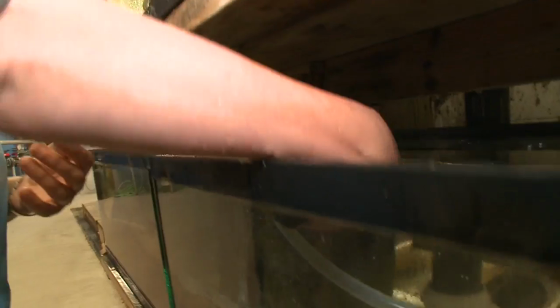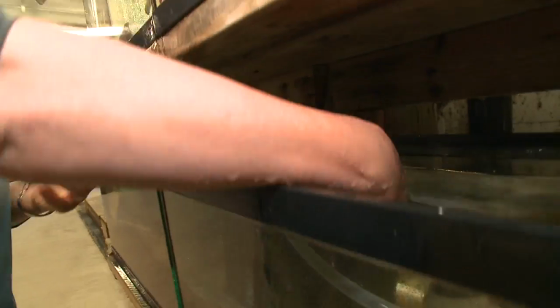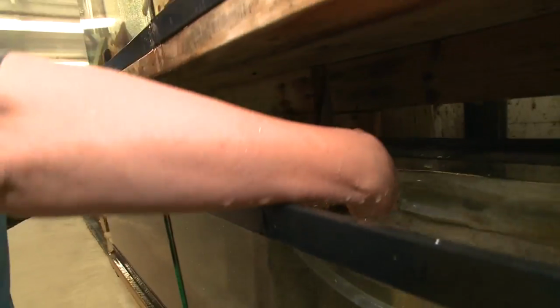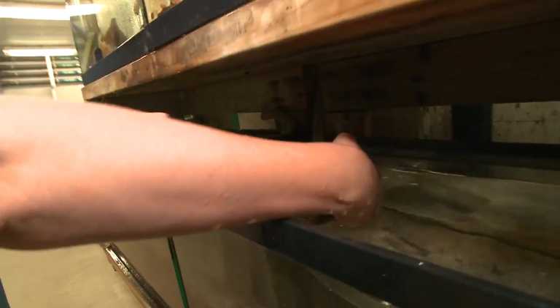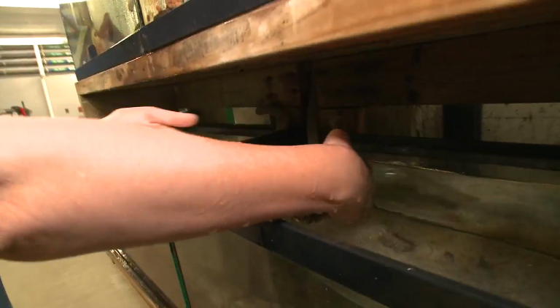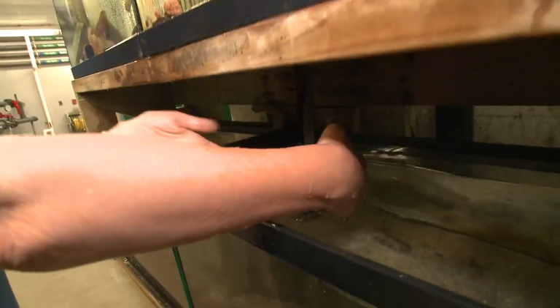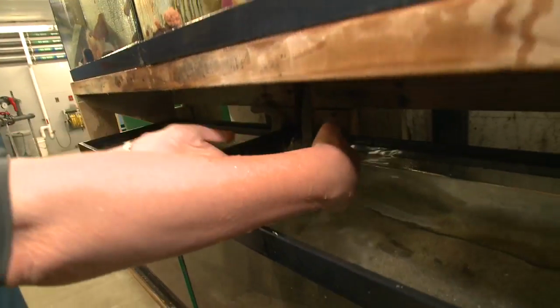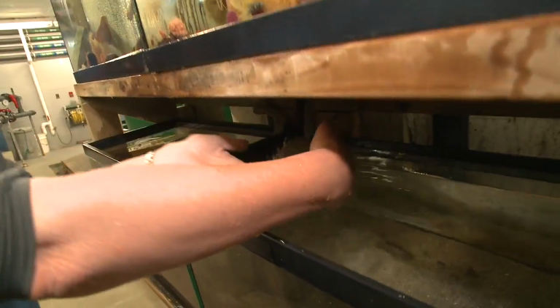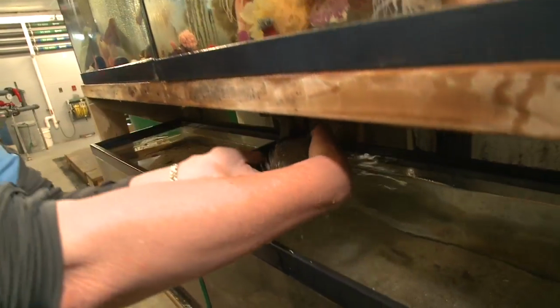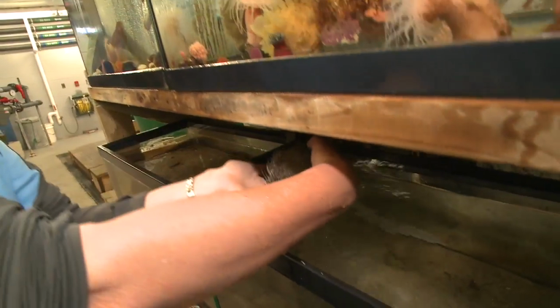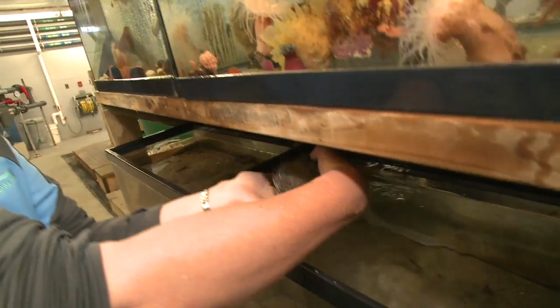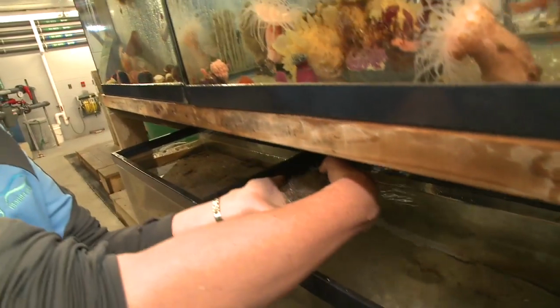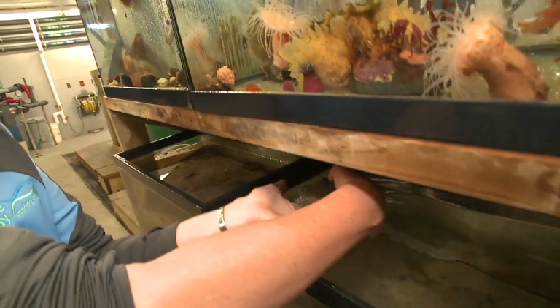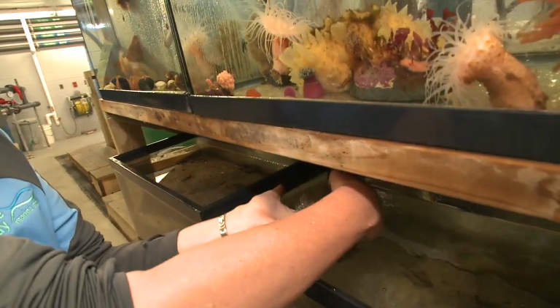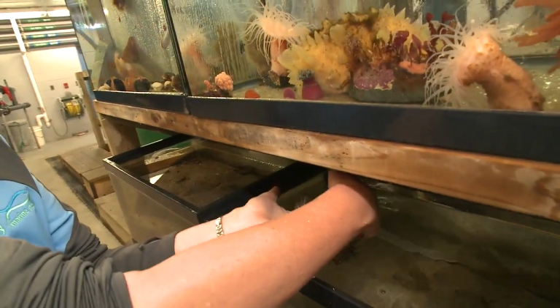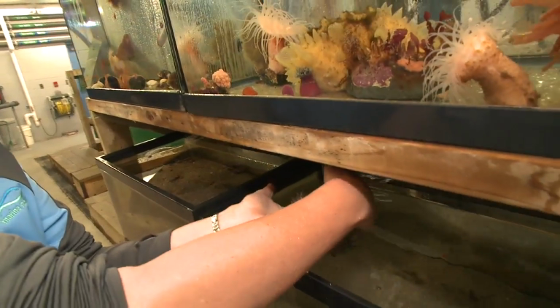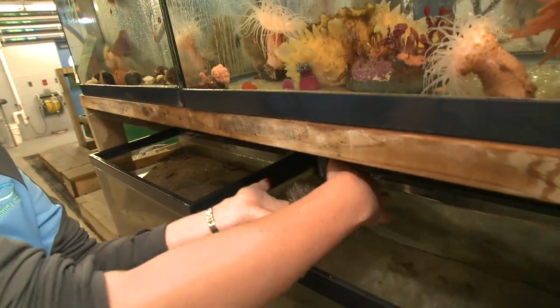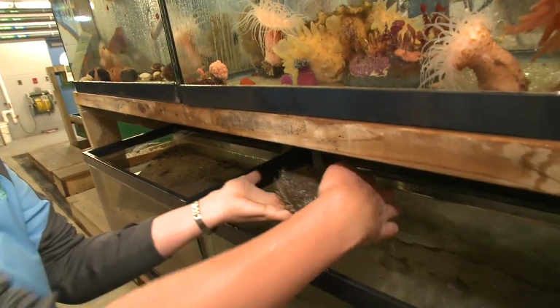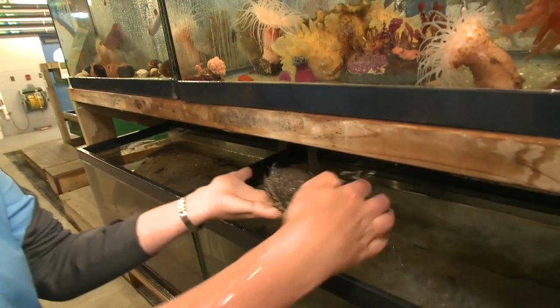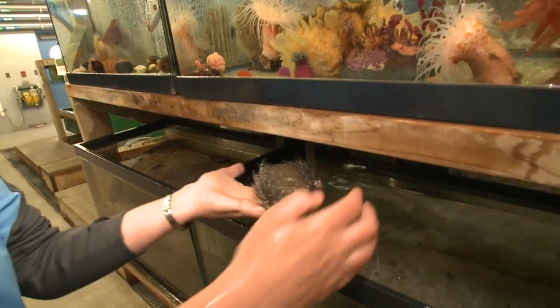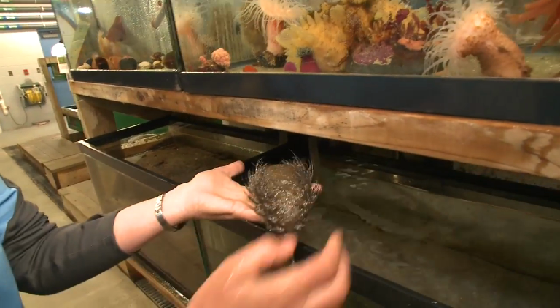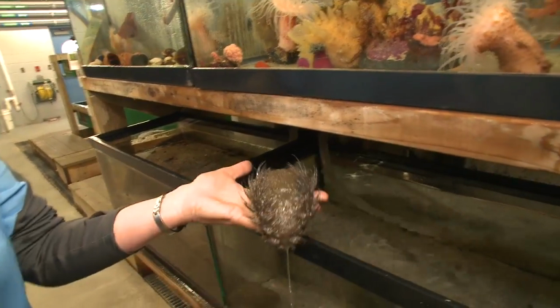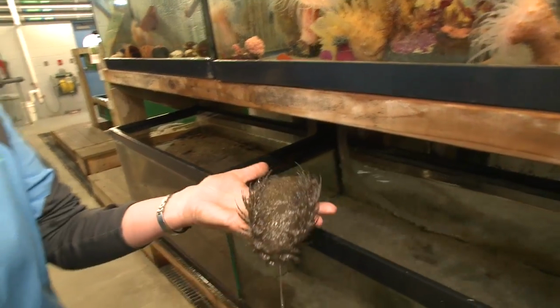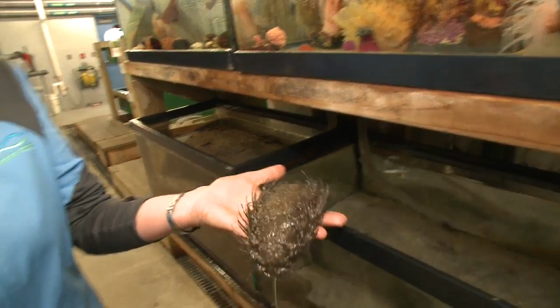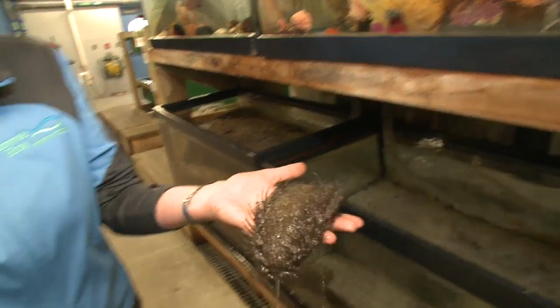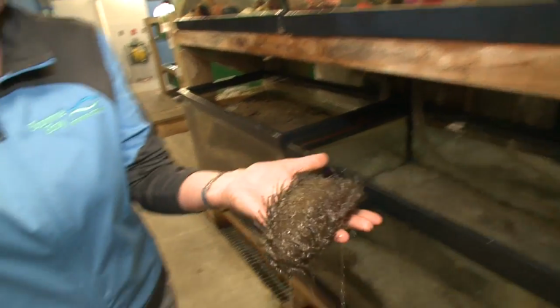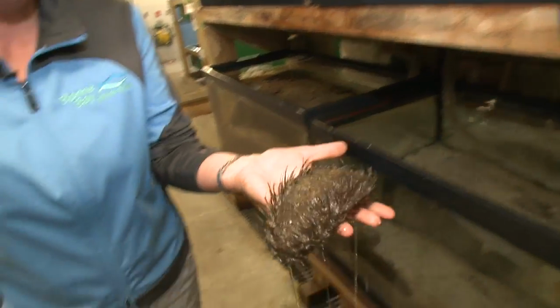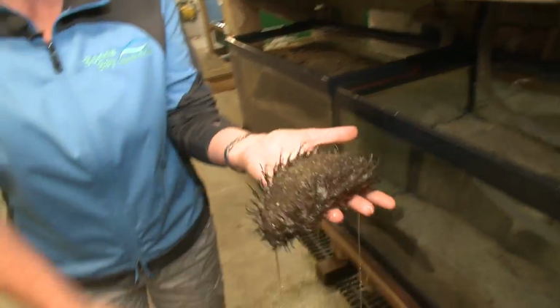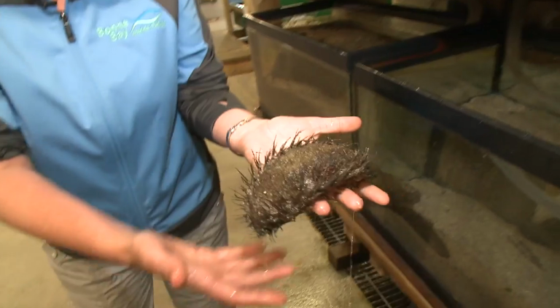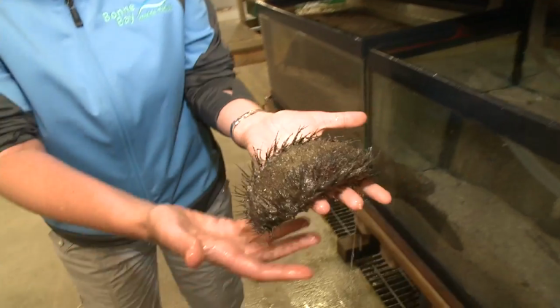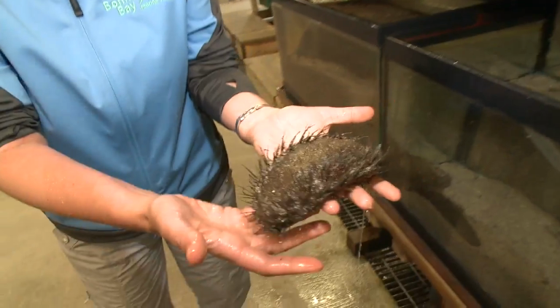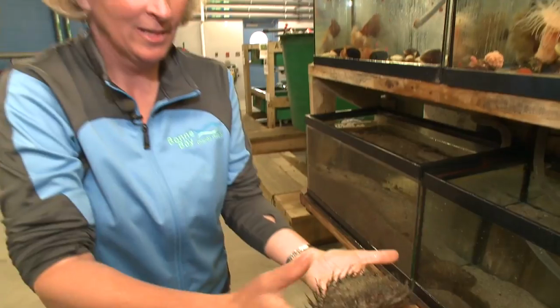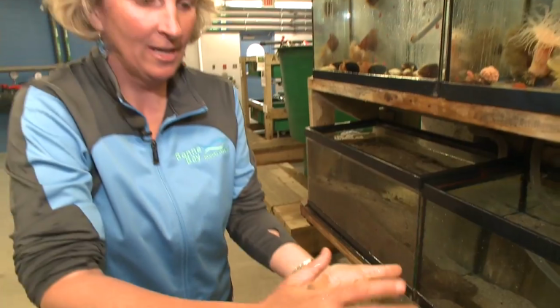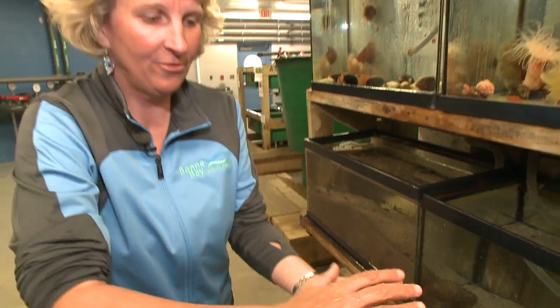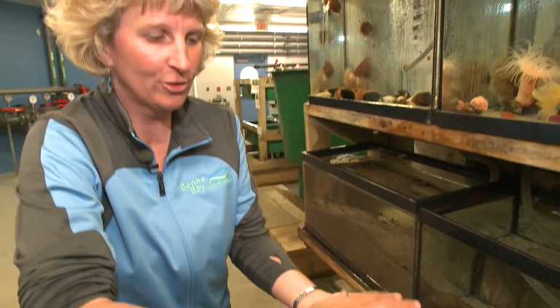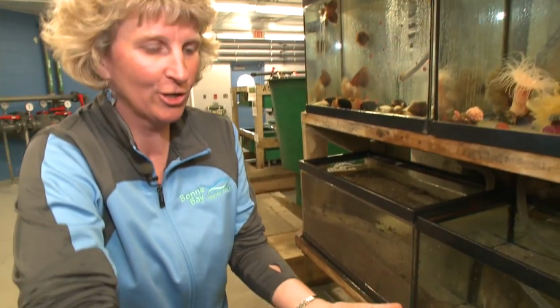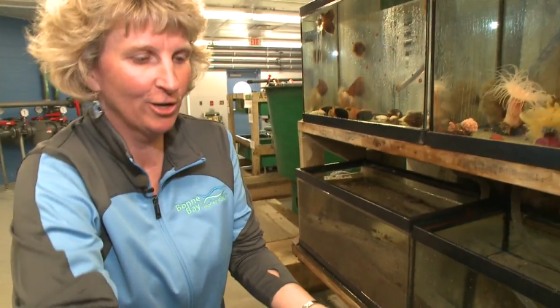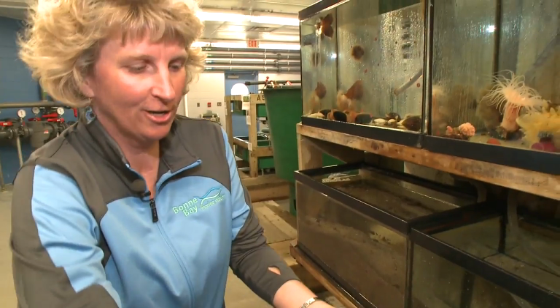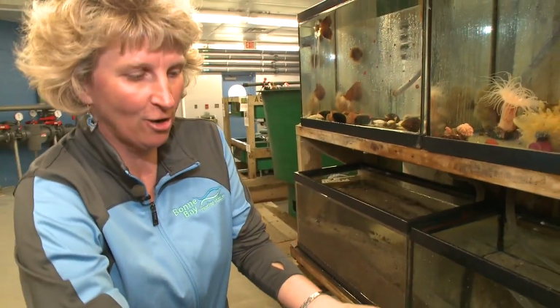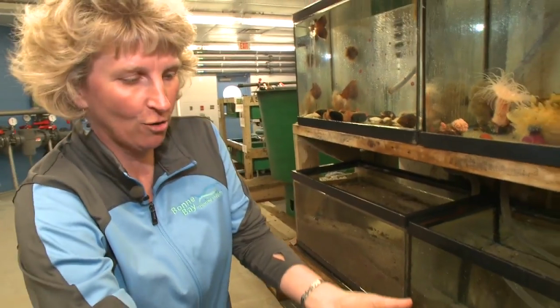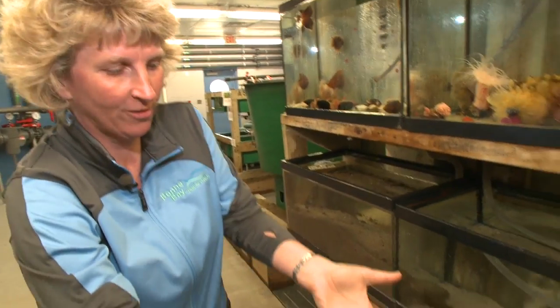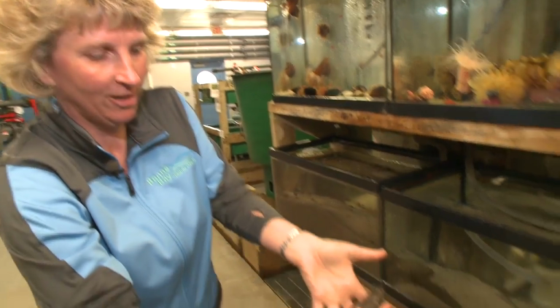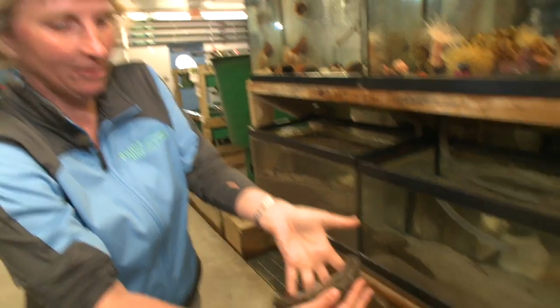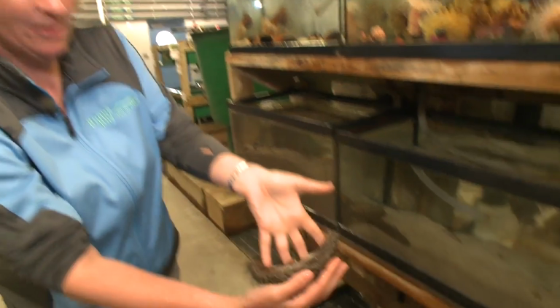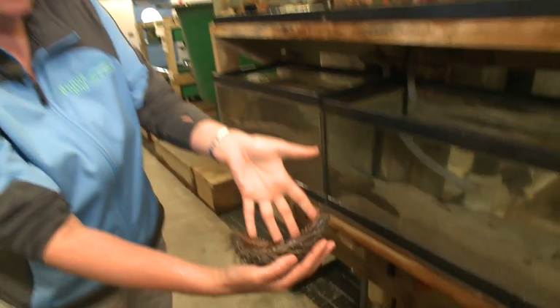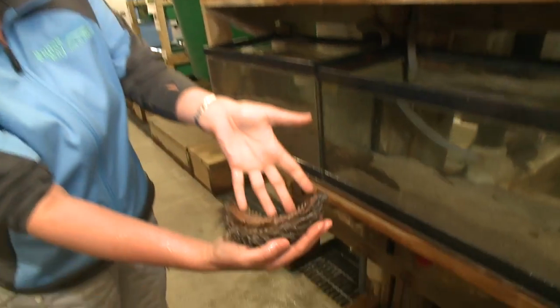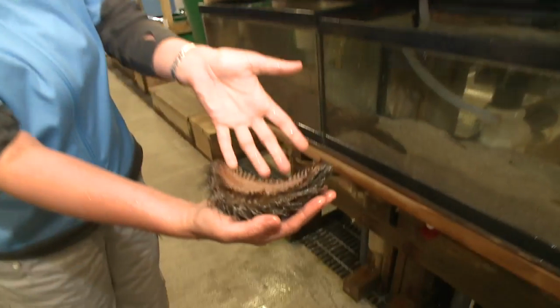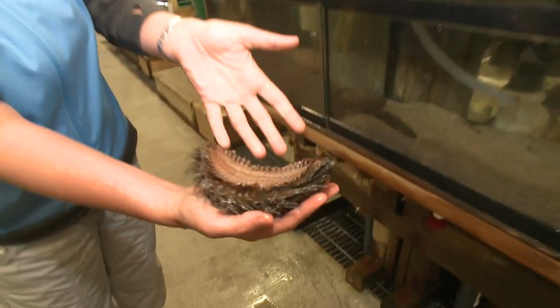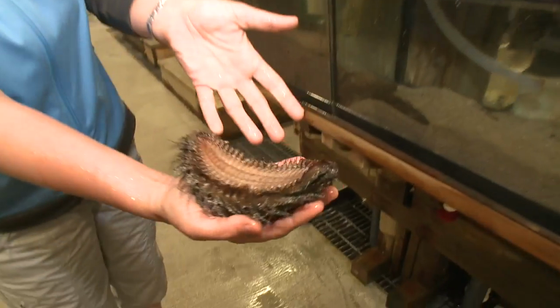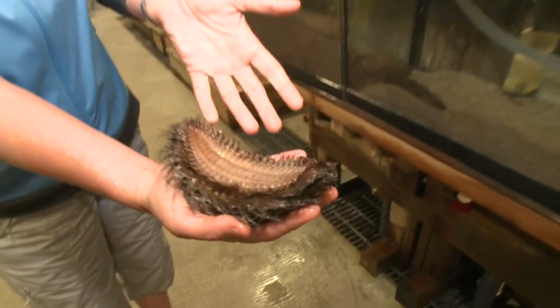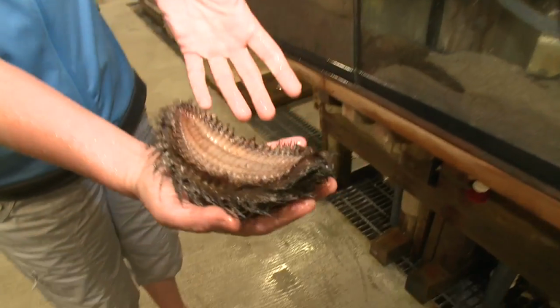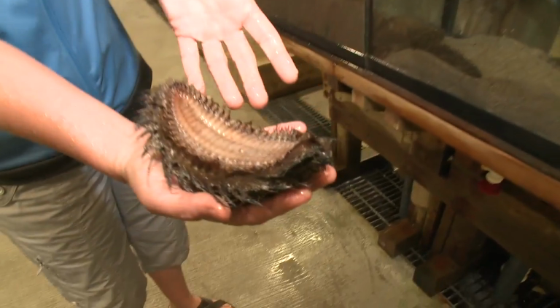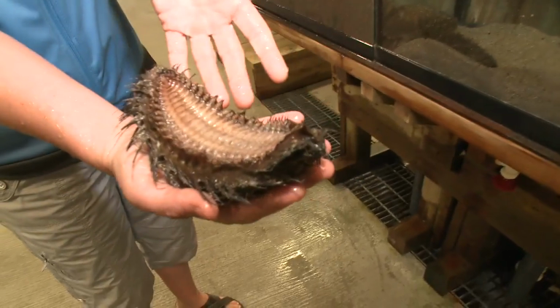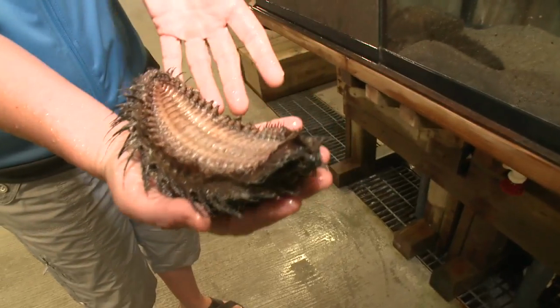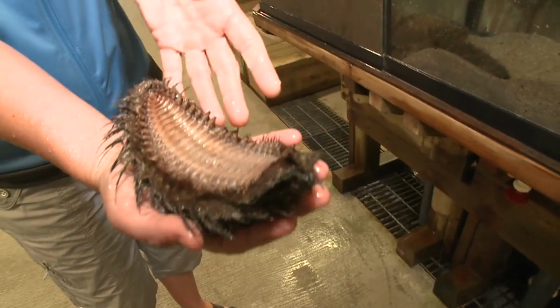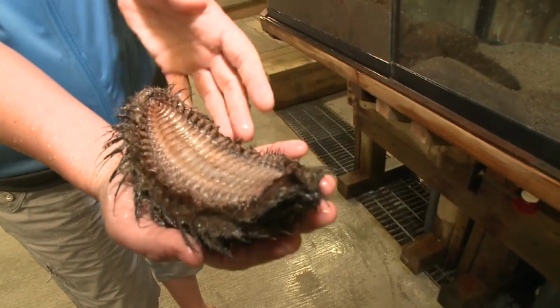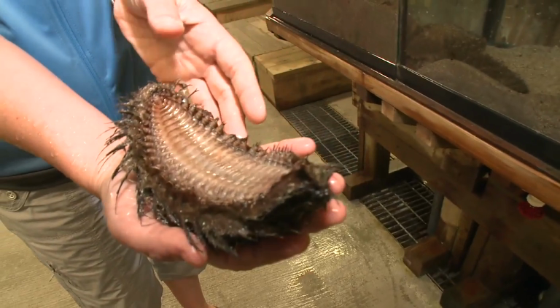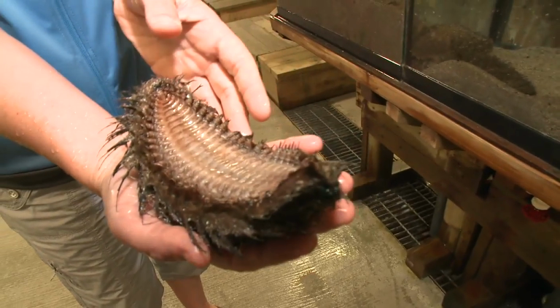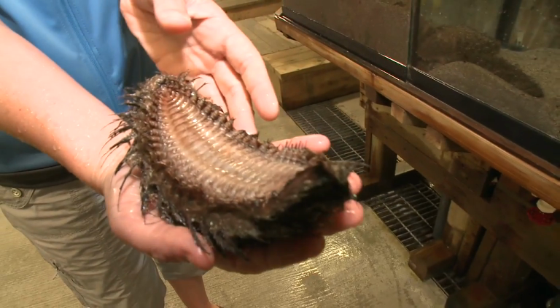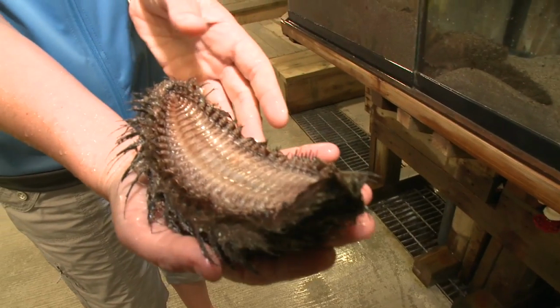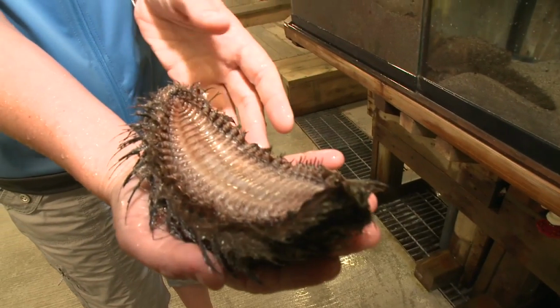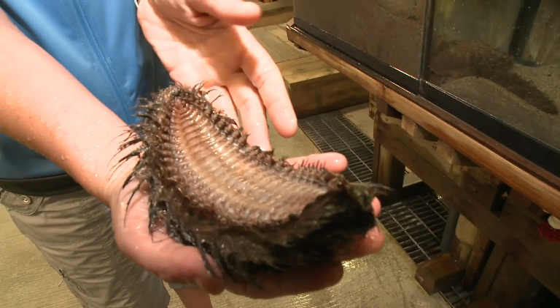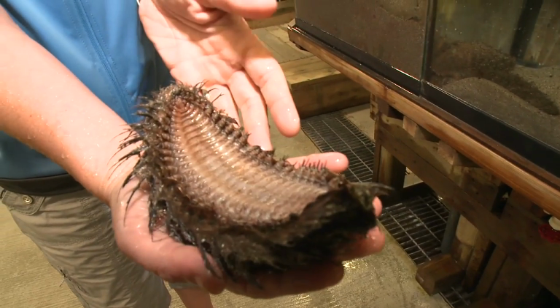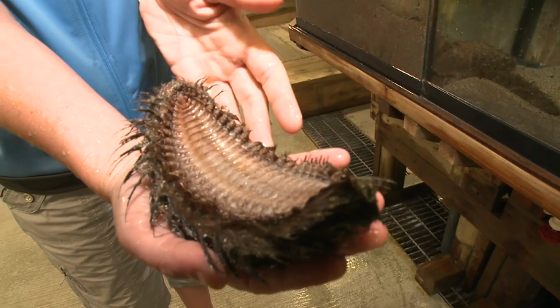These are sea mice. If you turn it over, it is in fact a very large worm.